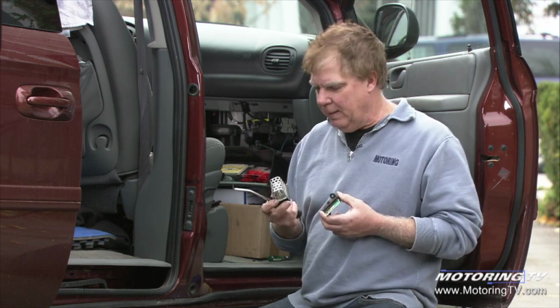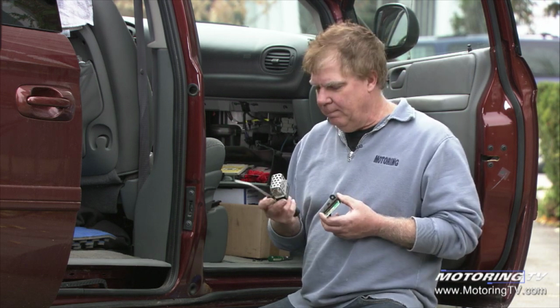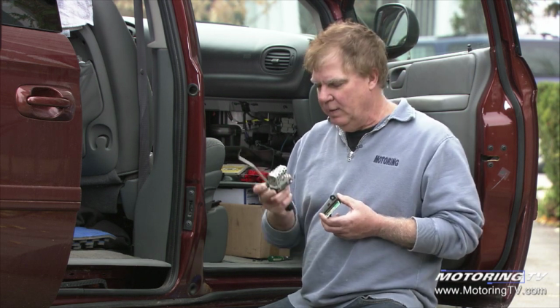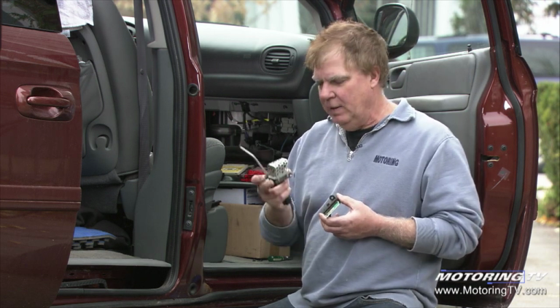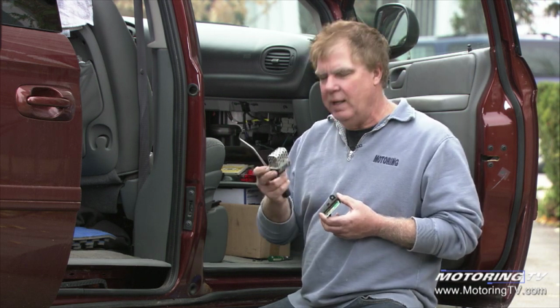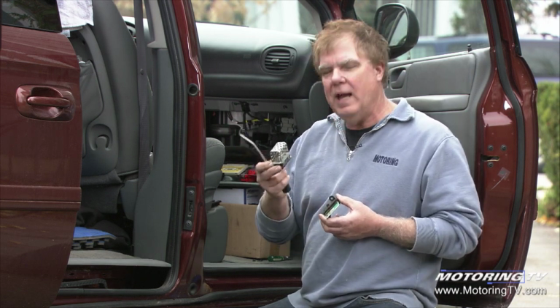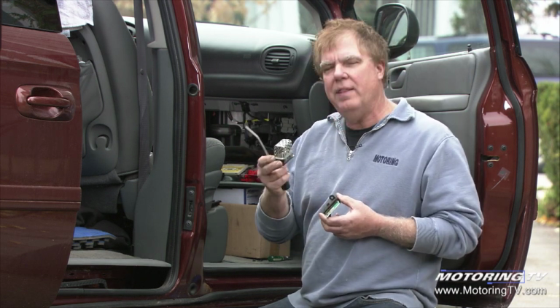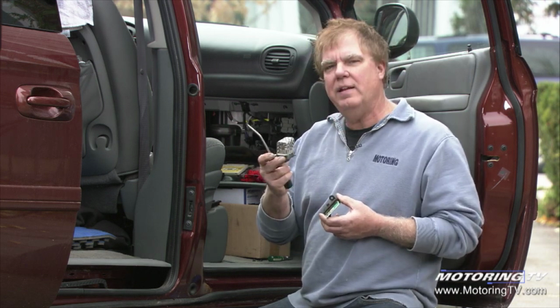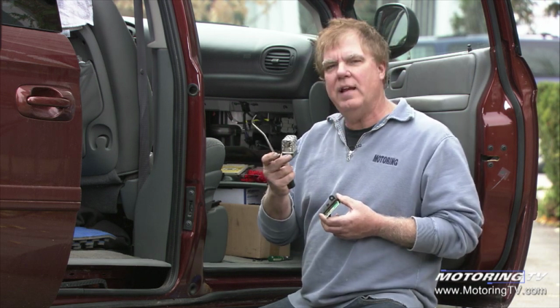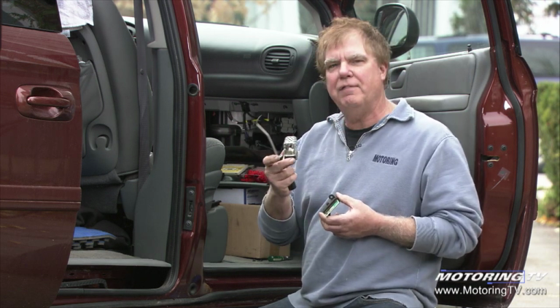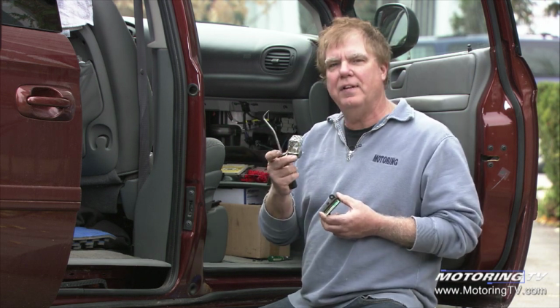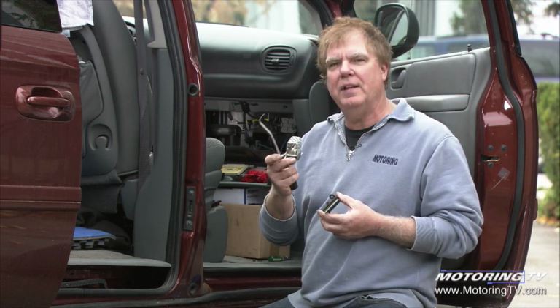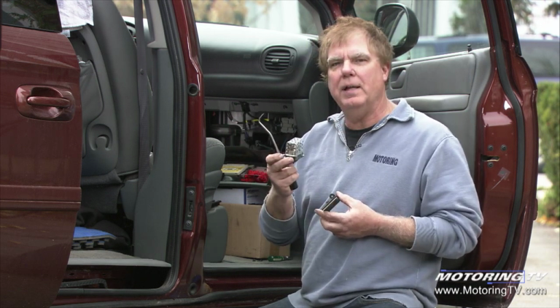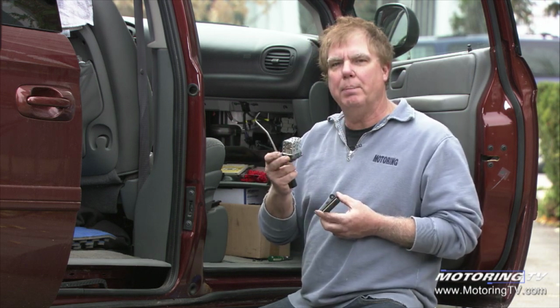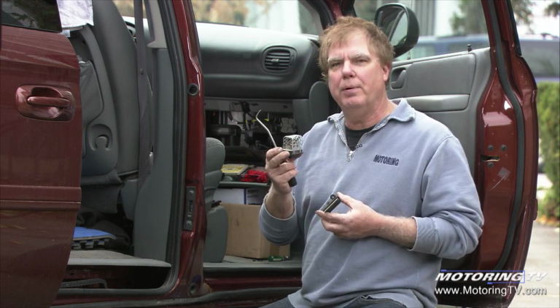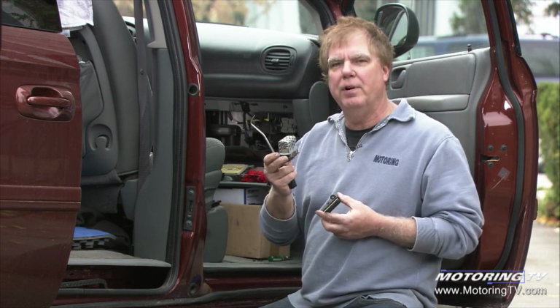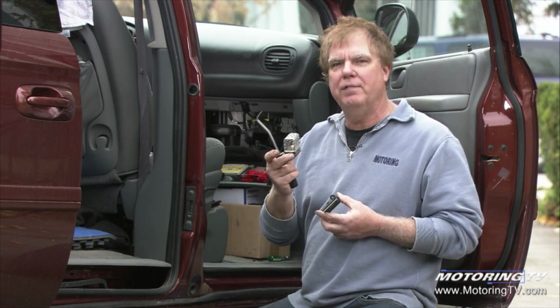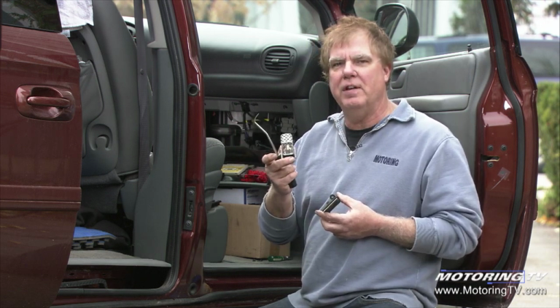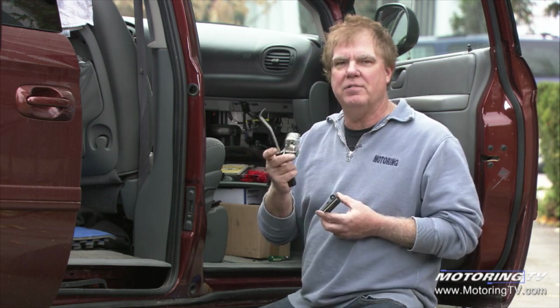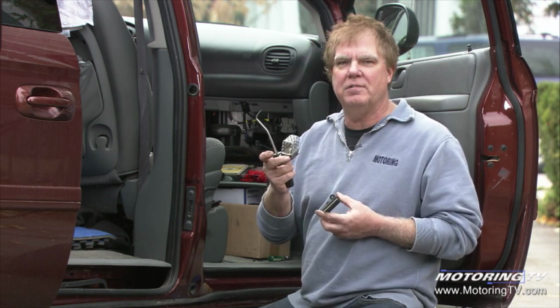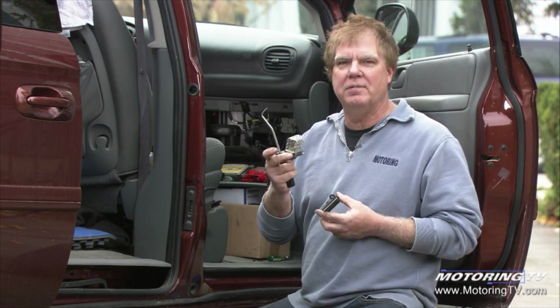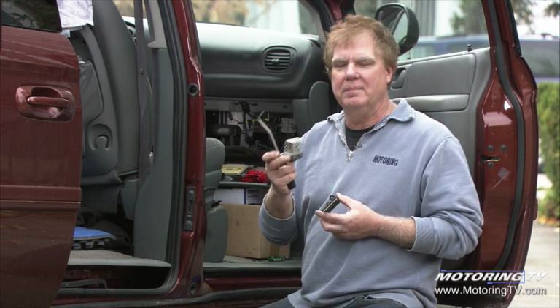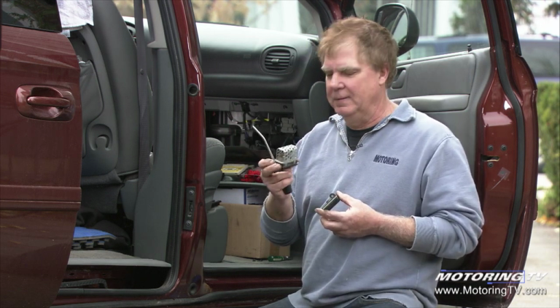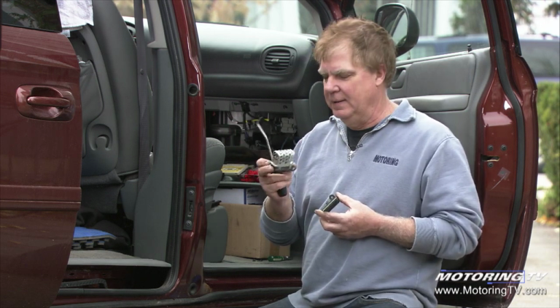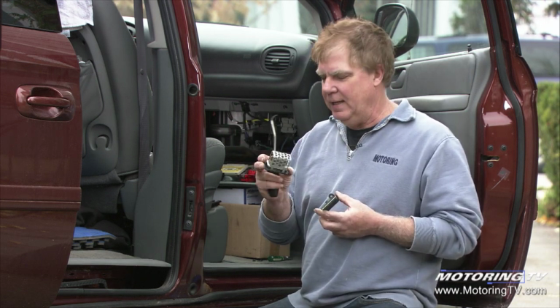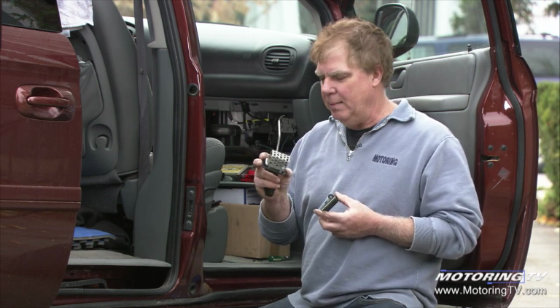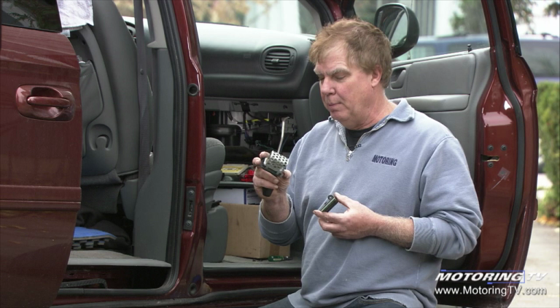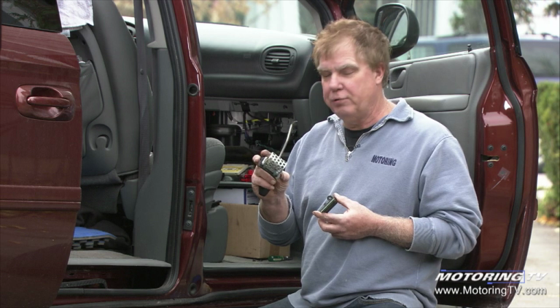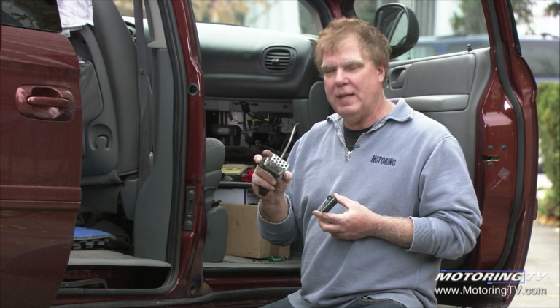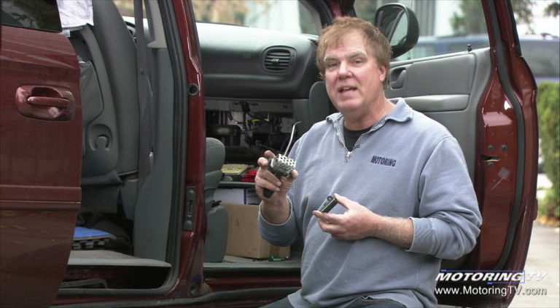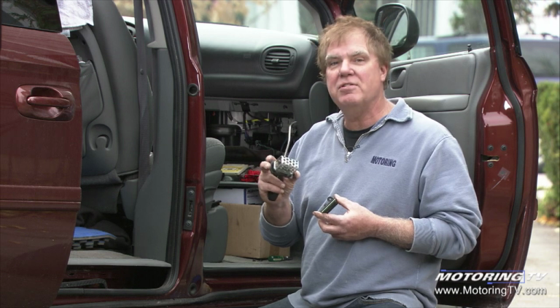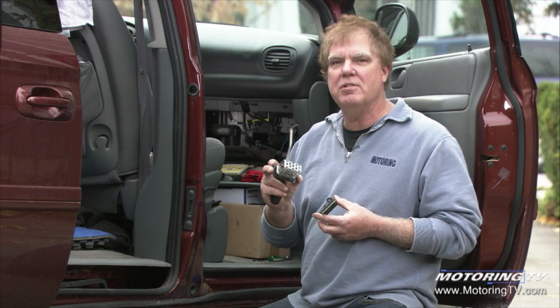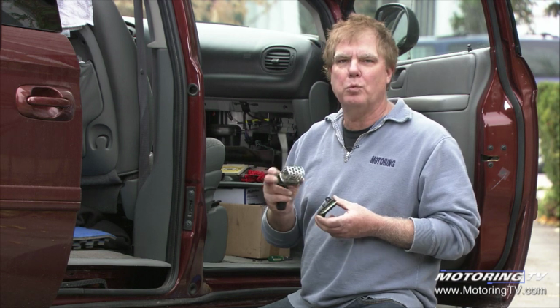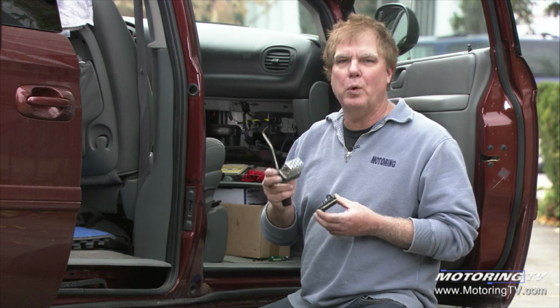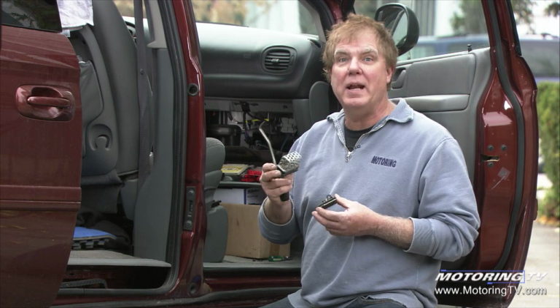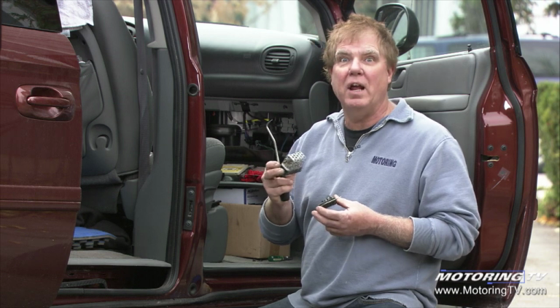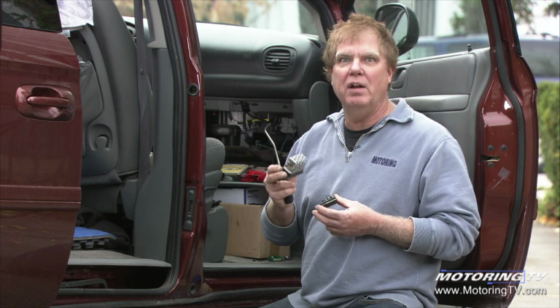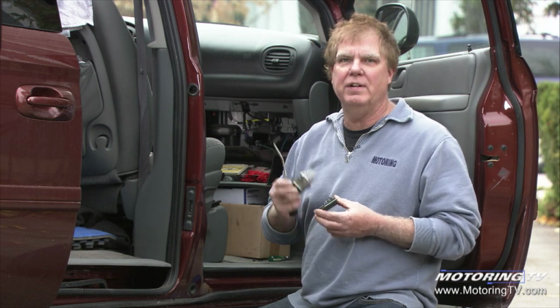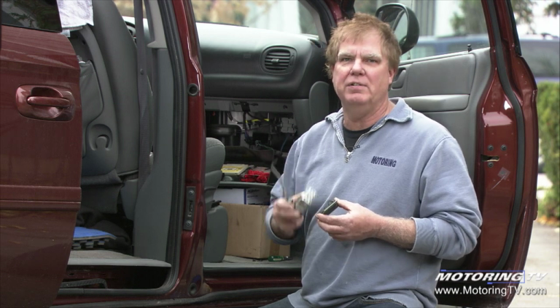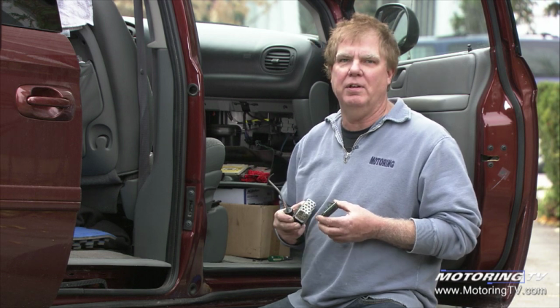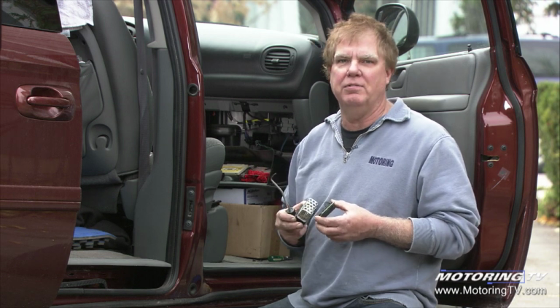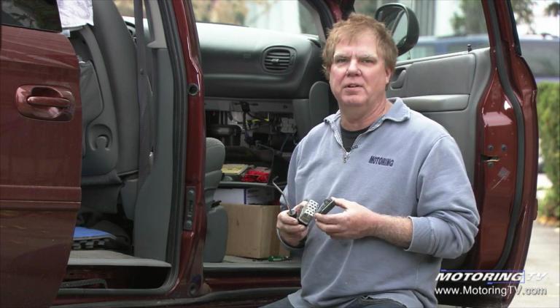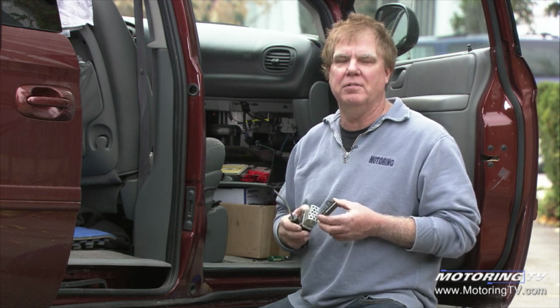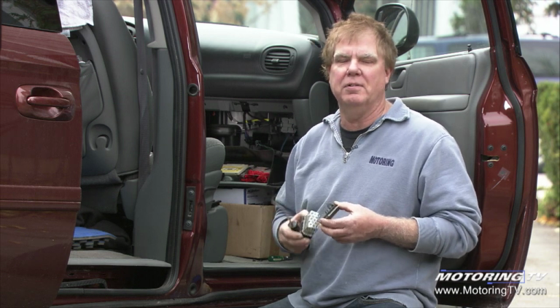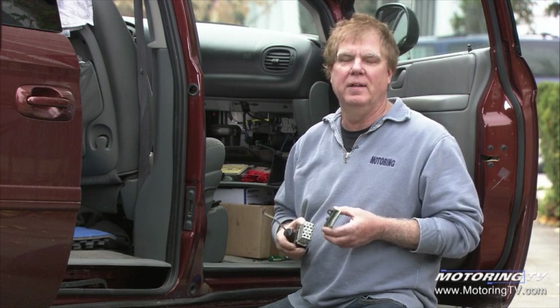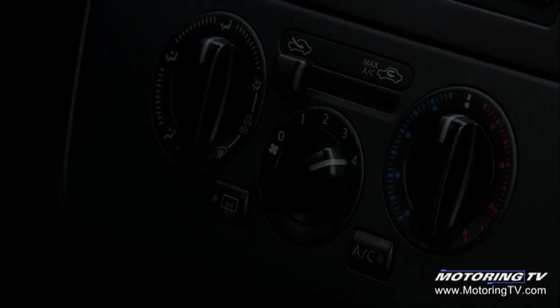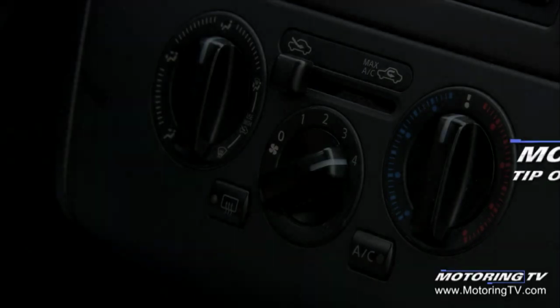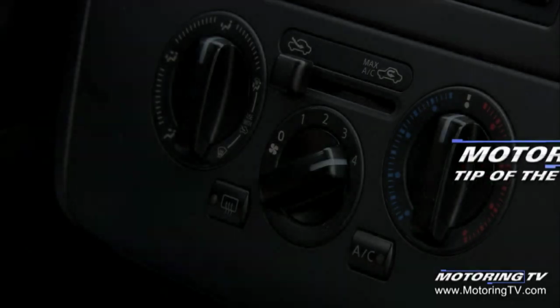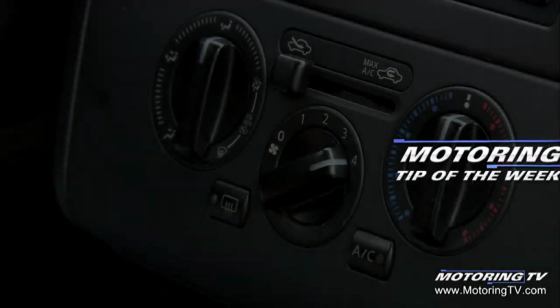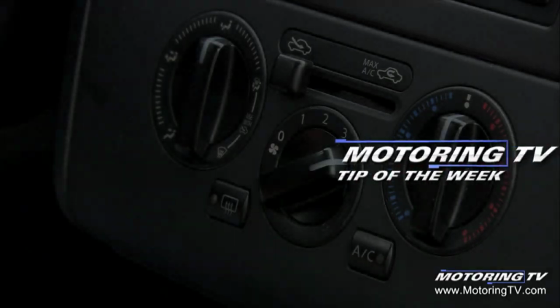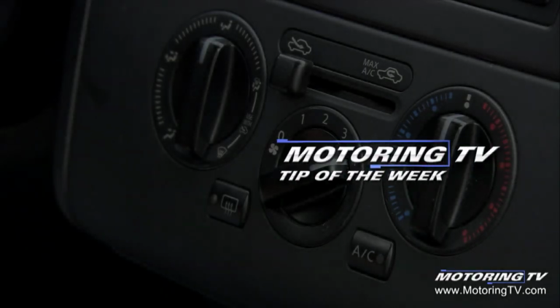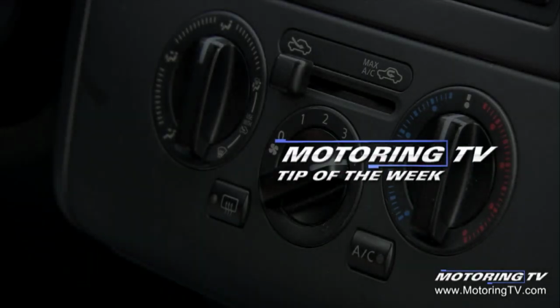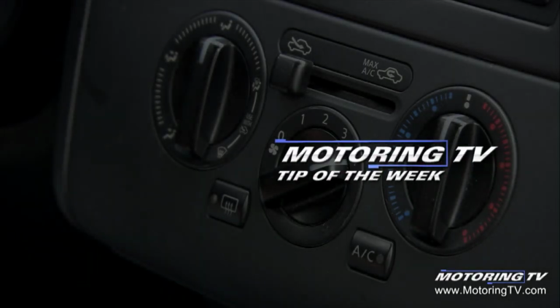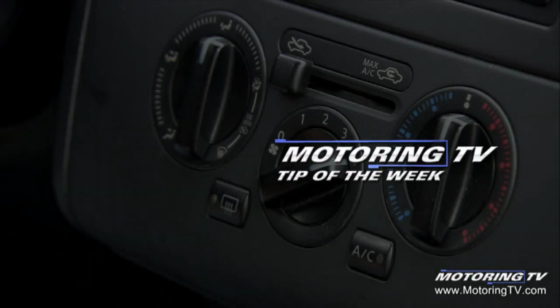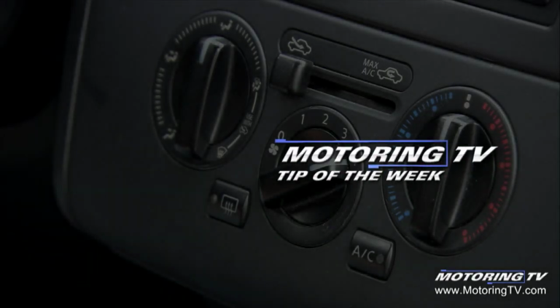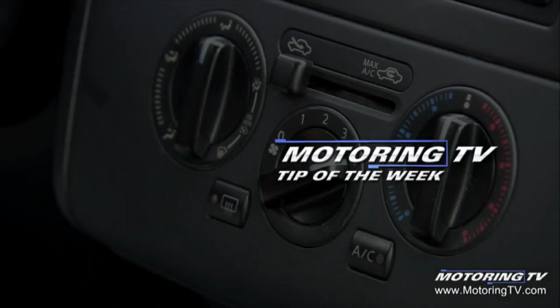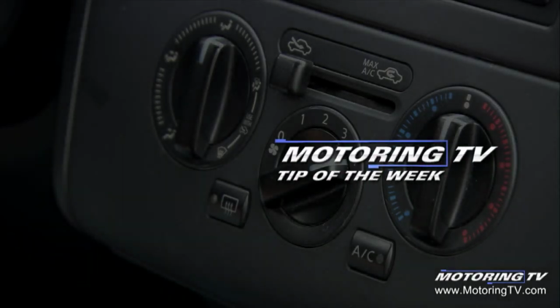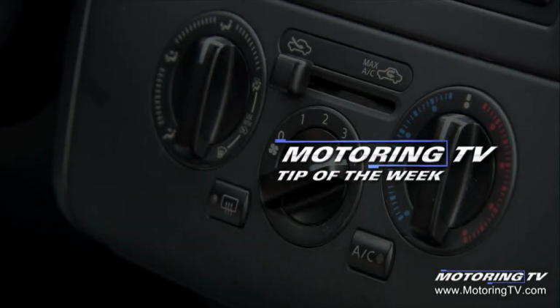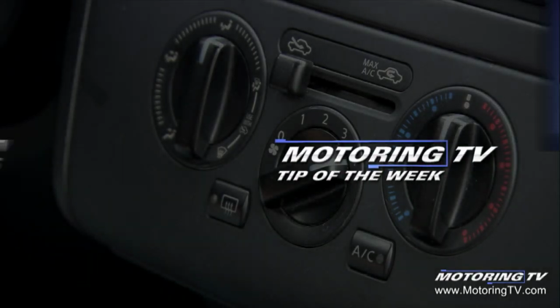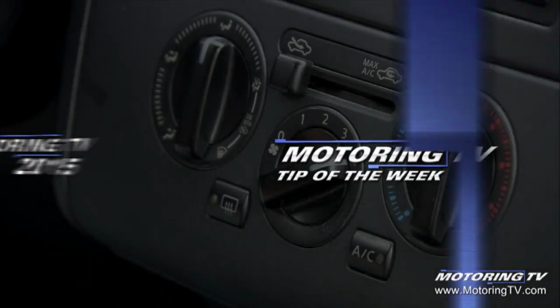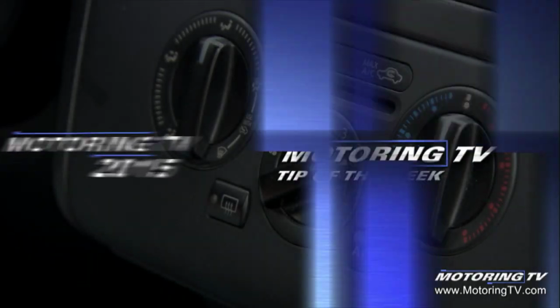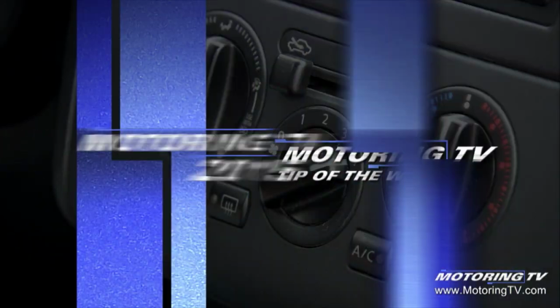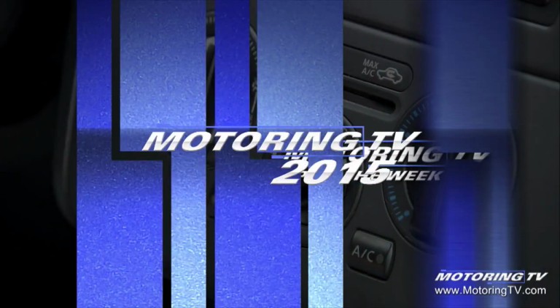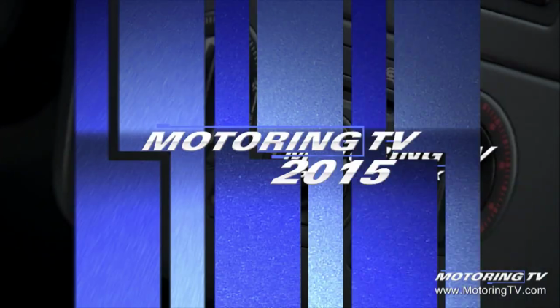Yeah, they definitely improved this — in most cases, right out of existence. That's your motoring tip of the week.